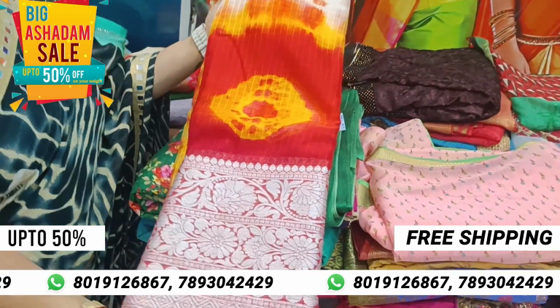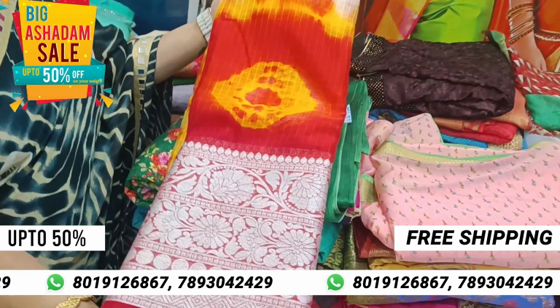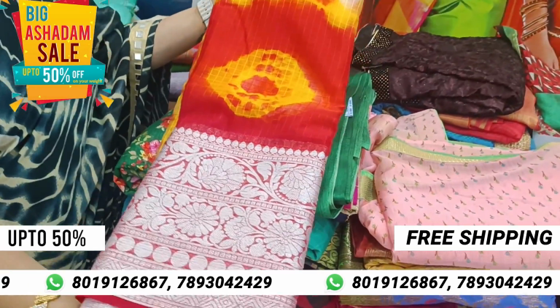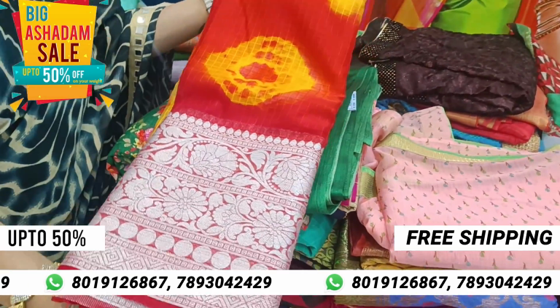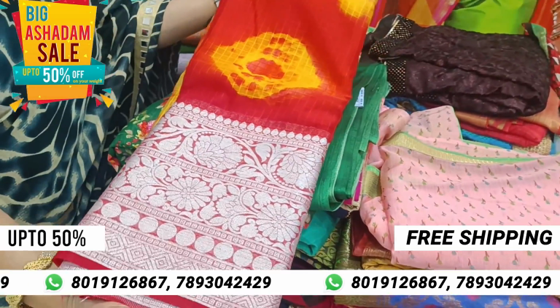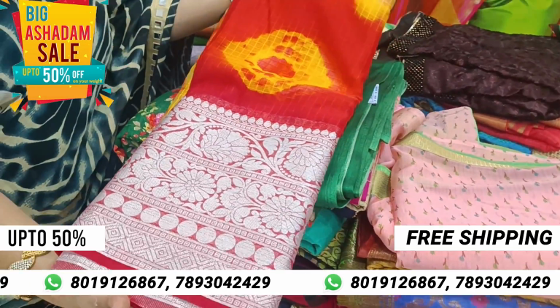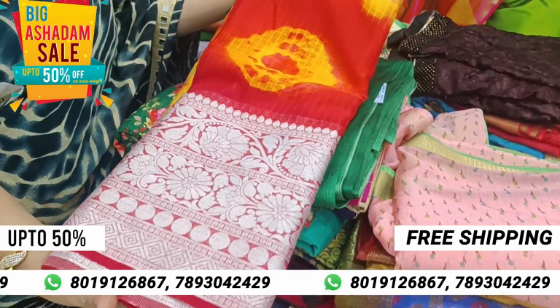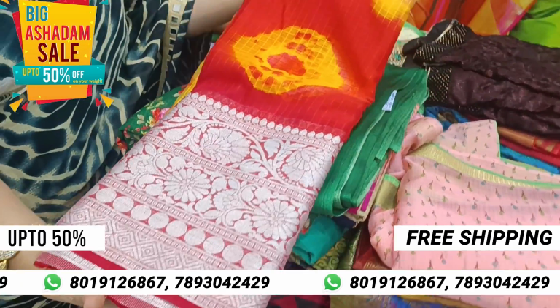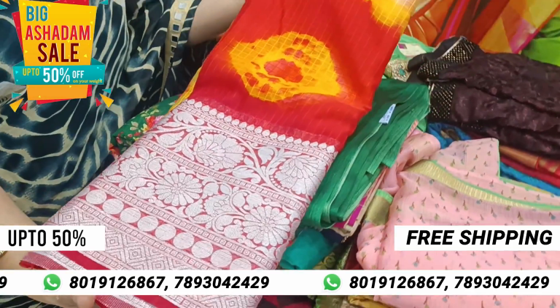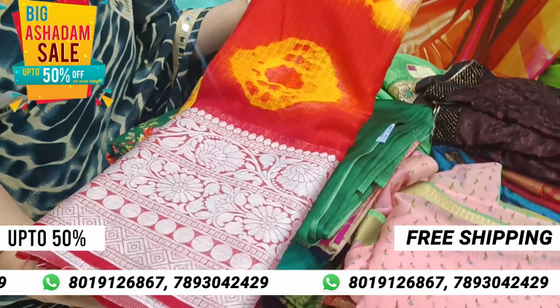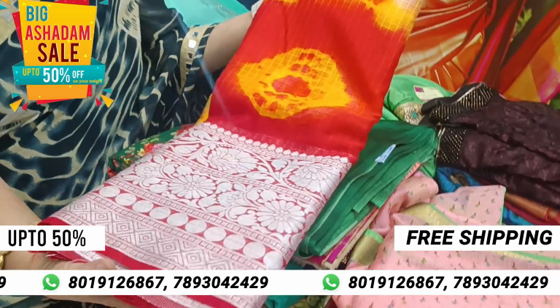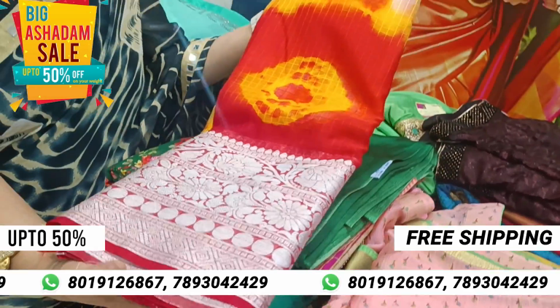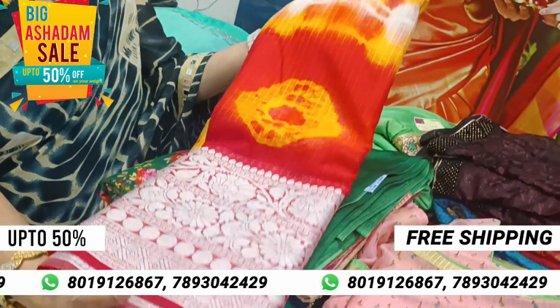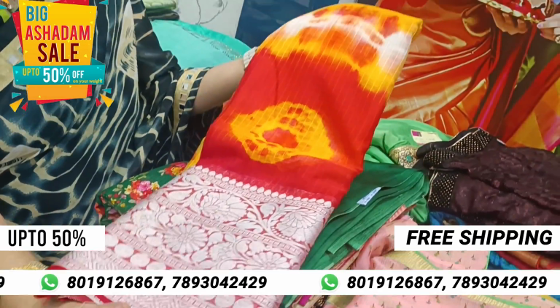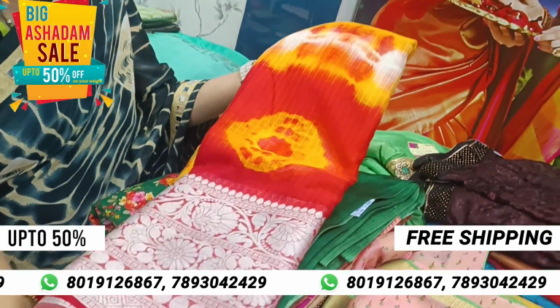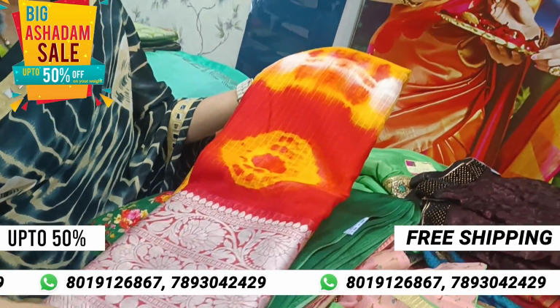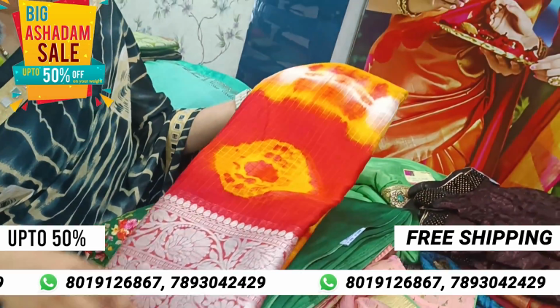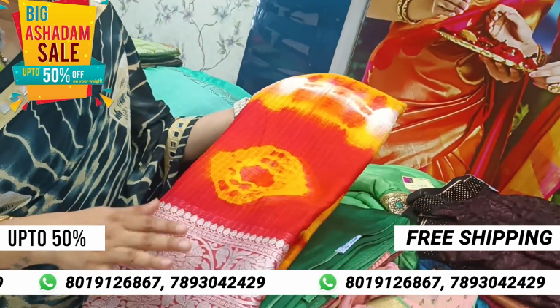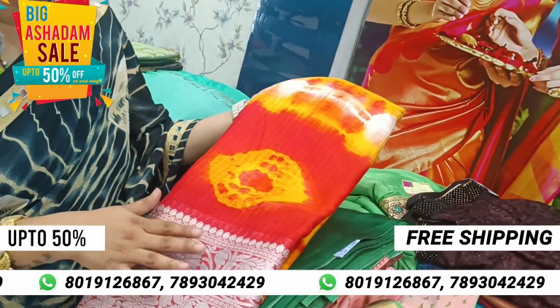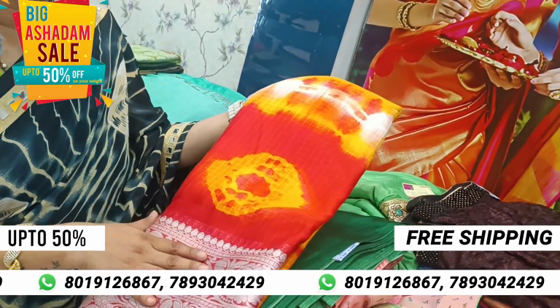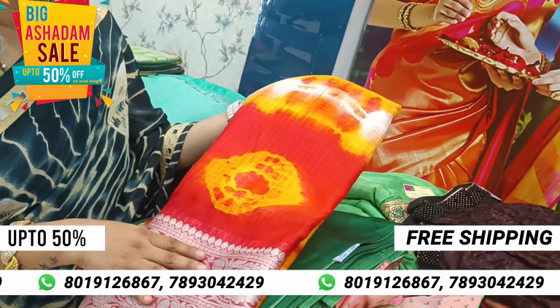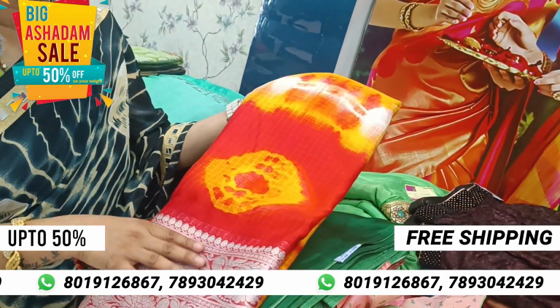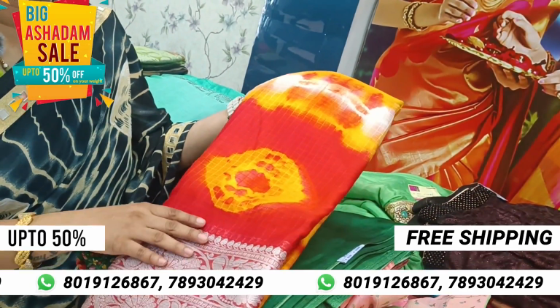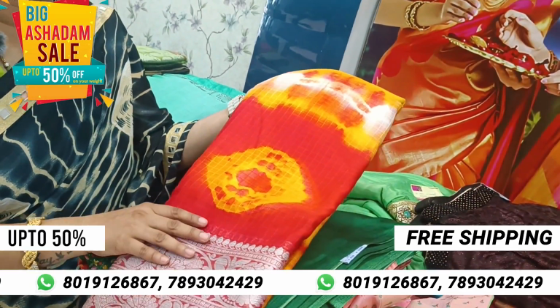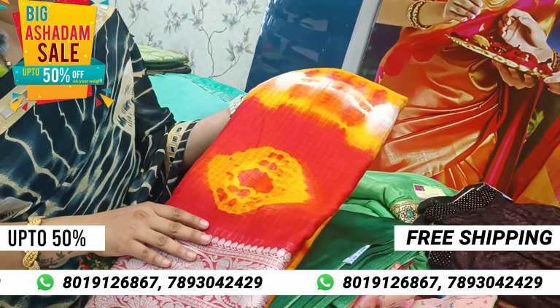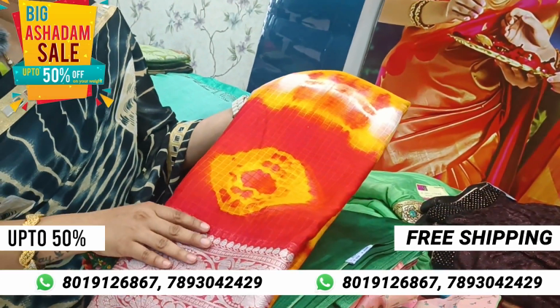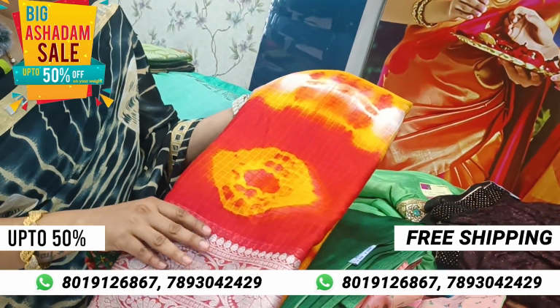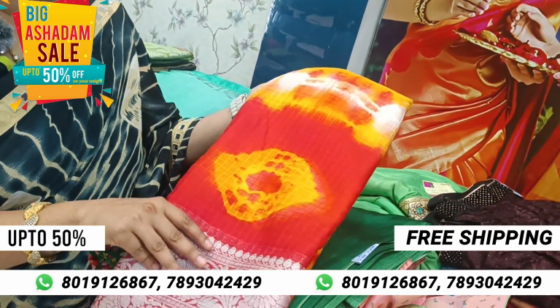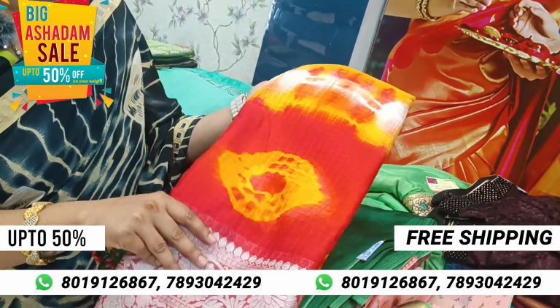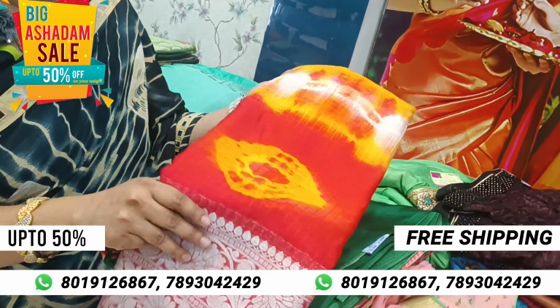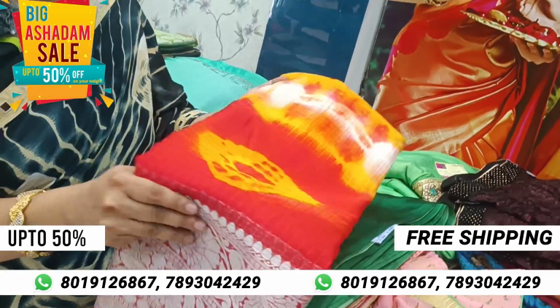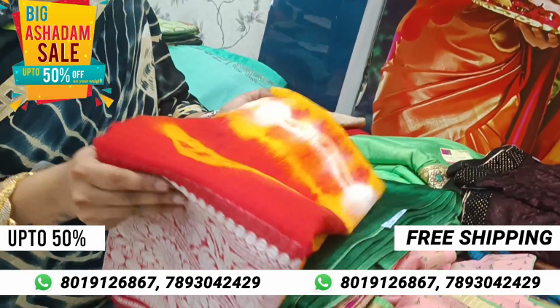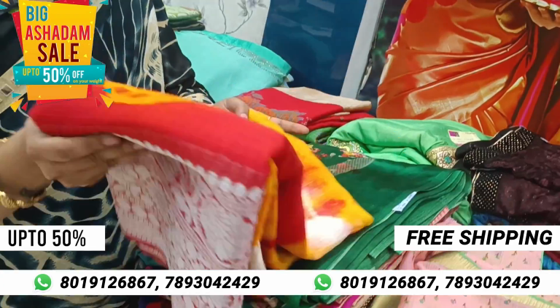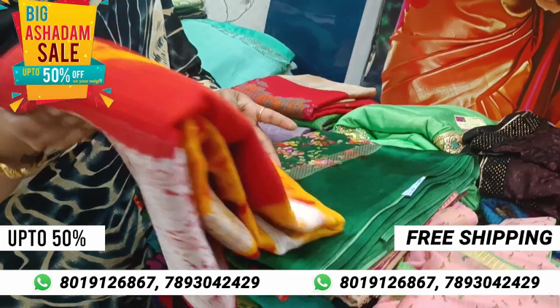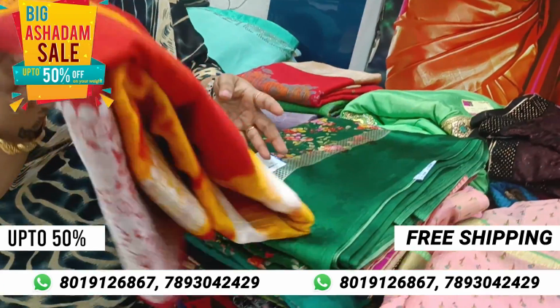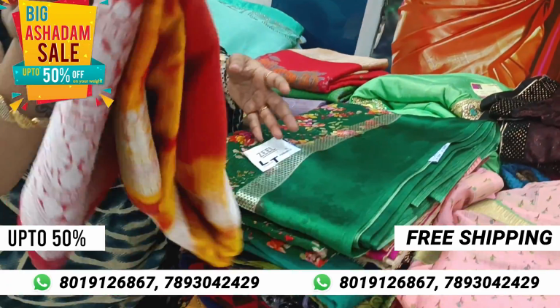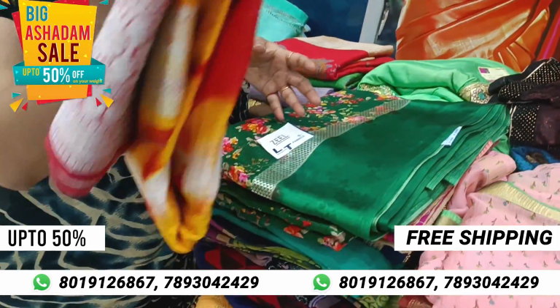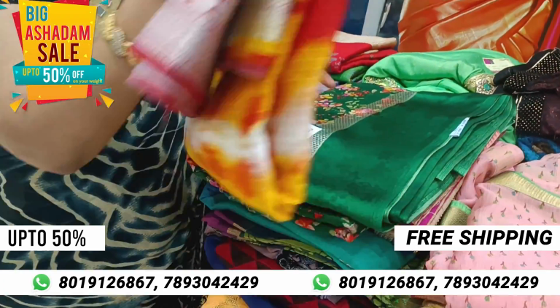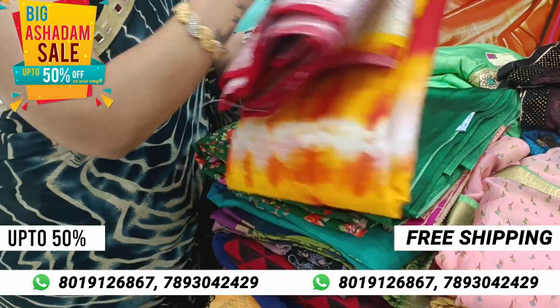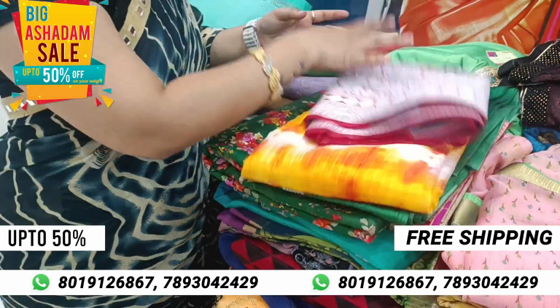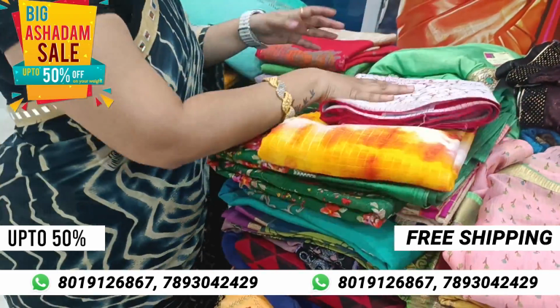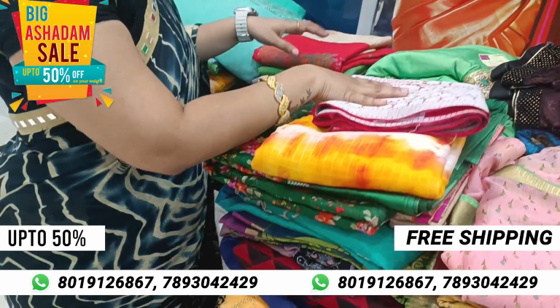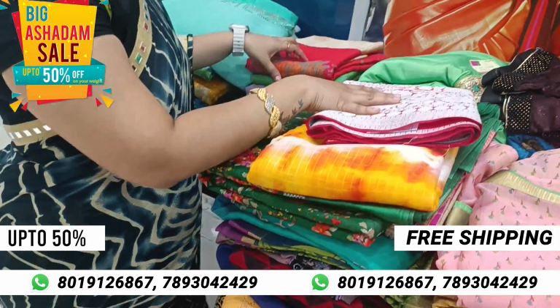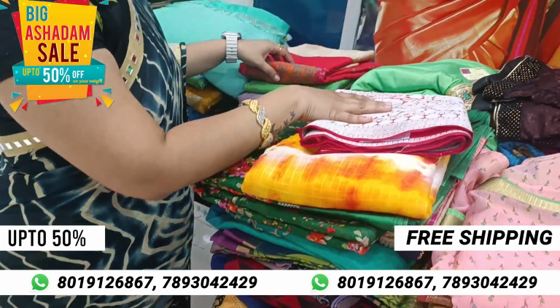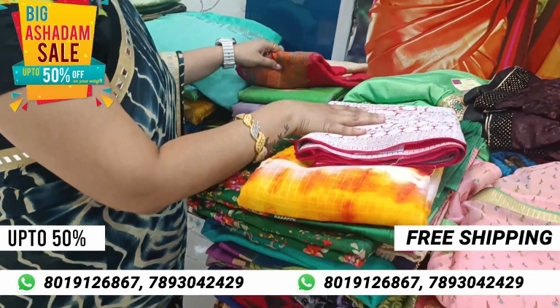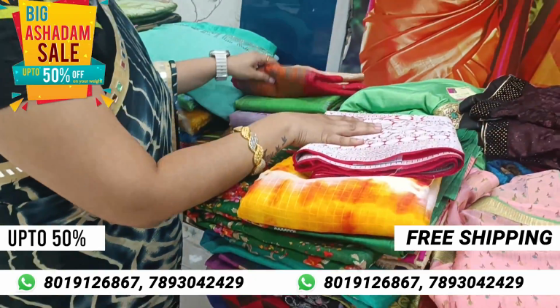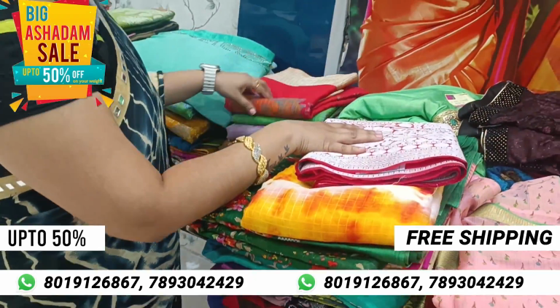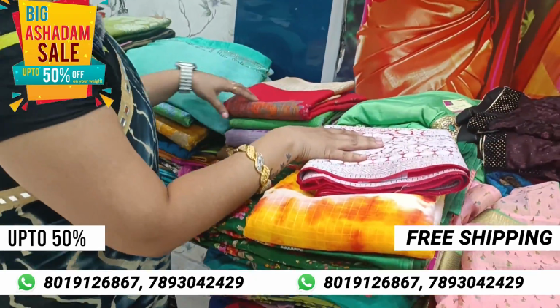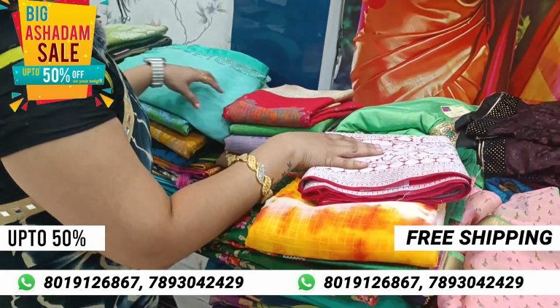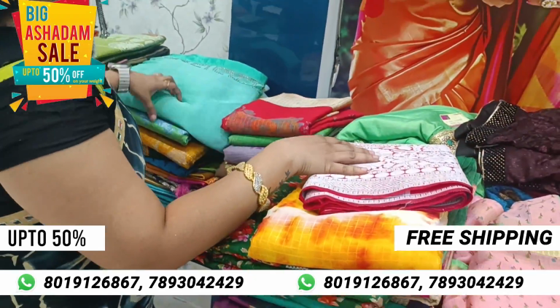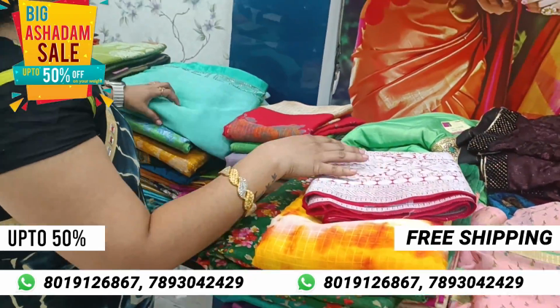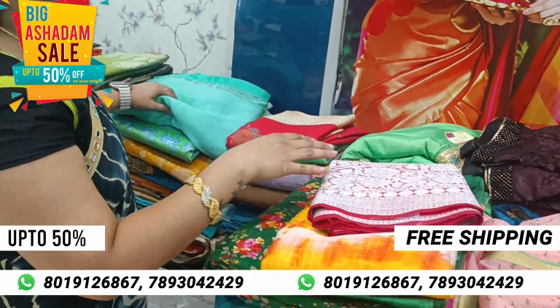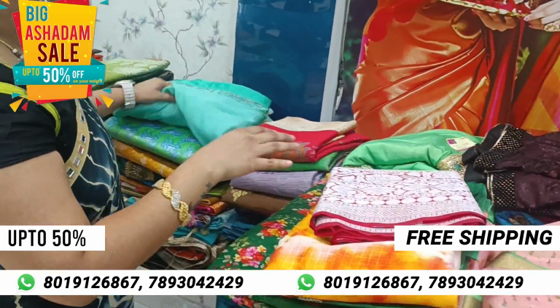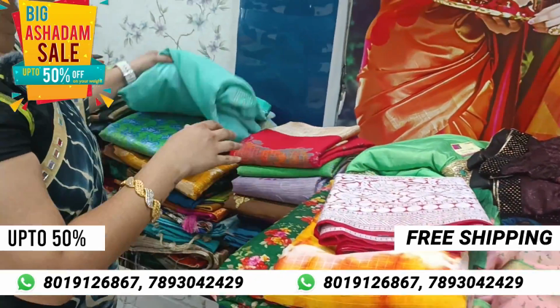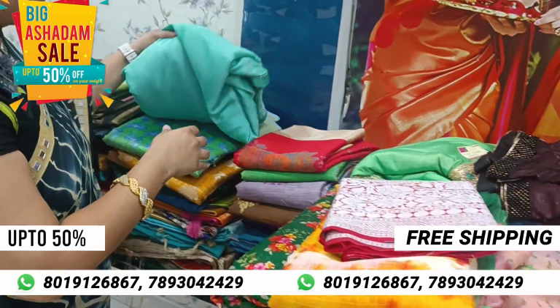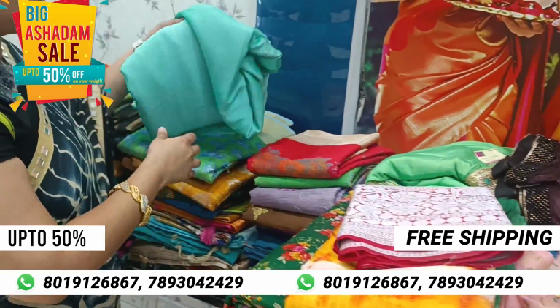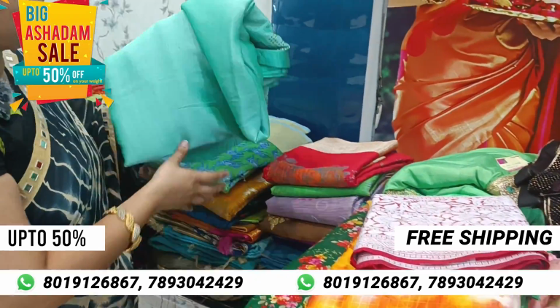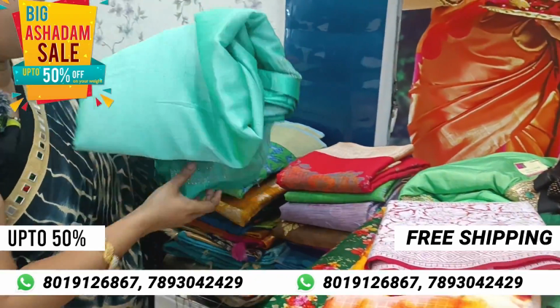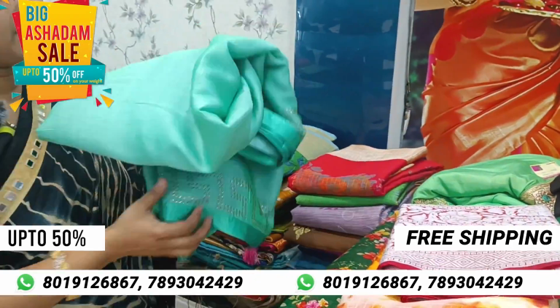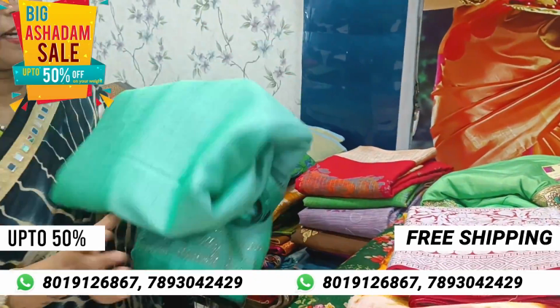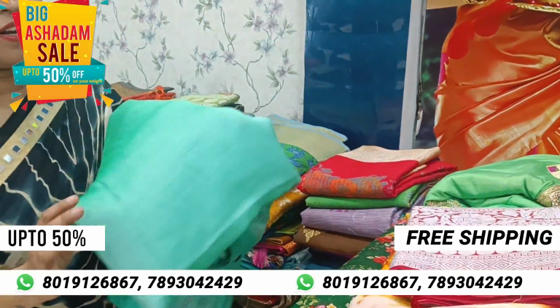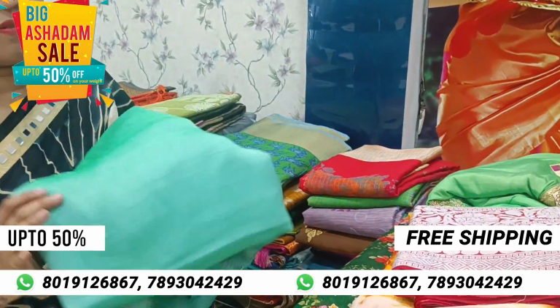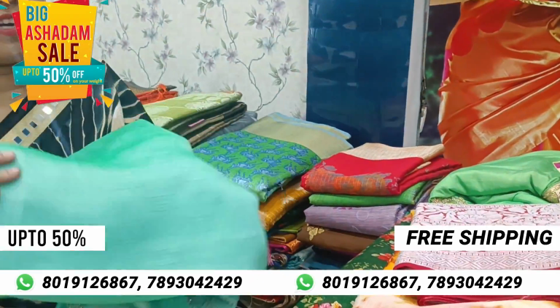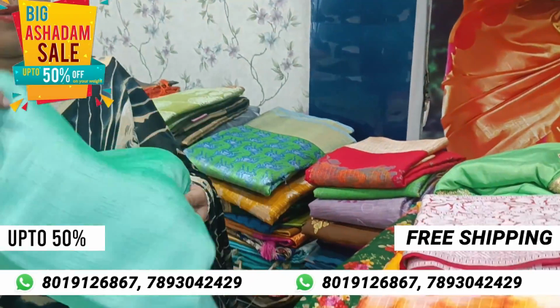Shibori design and border style. I will show you one by one. It is a designer wear.